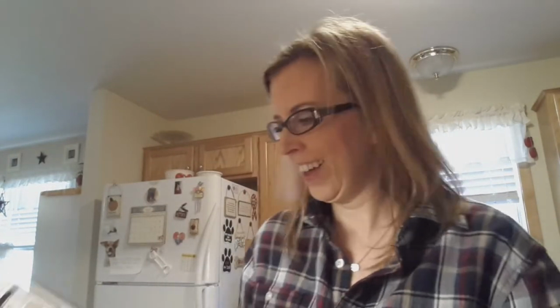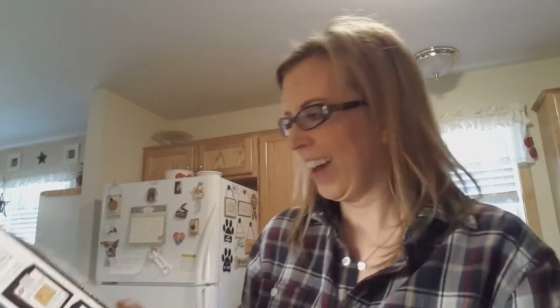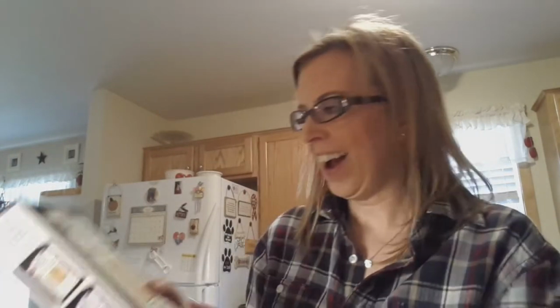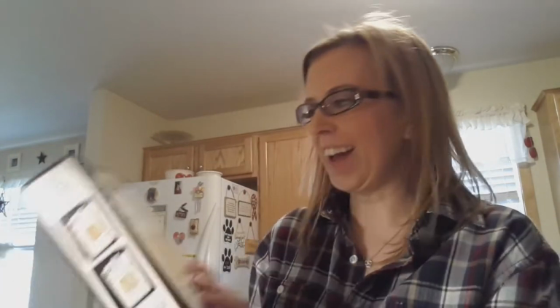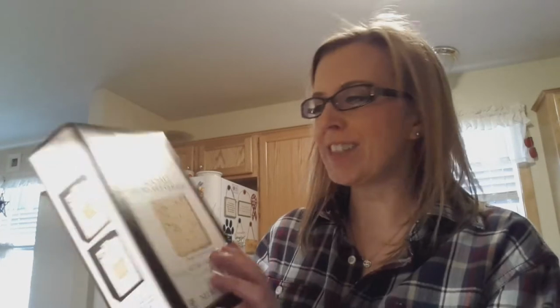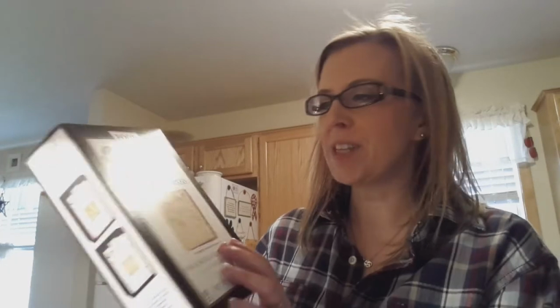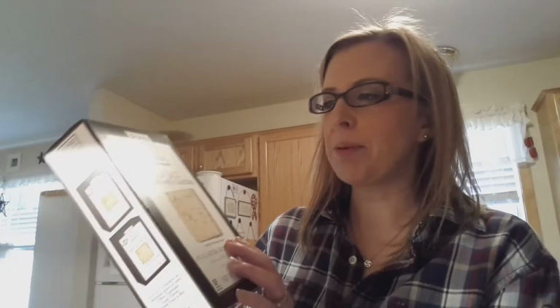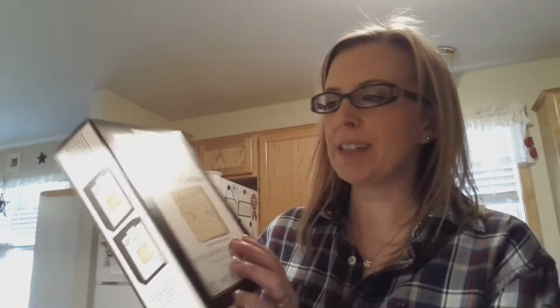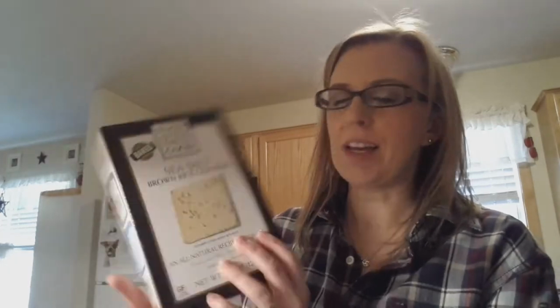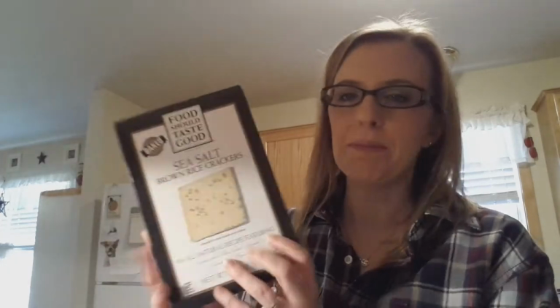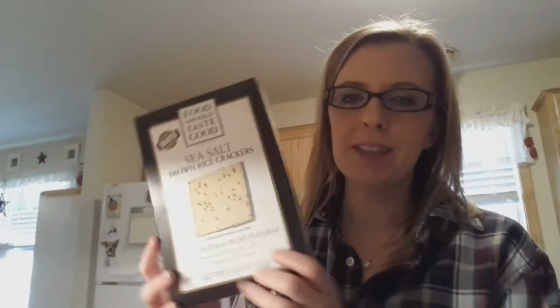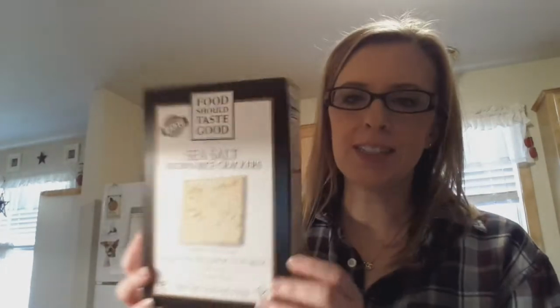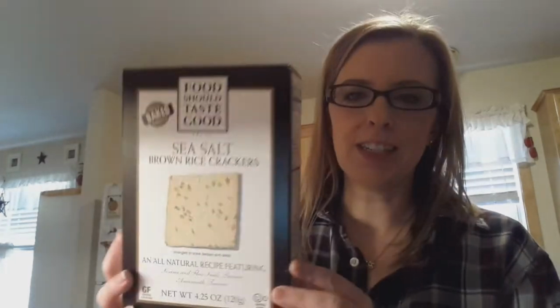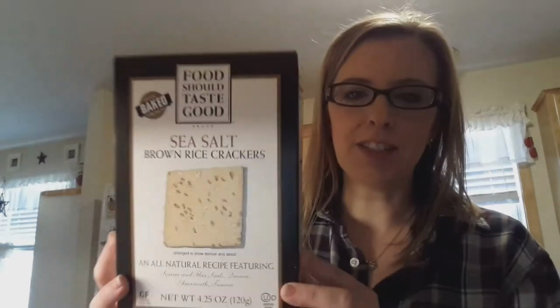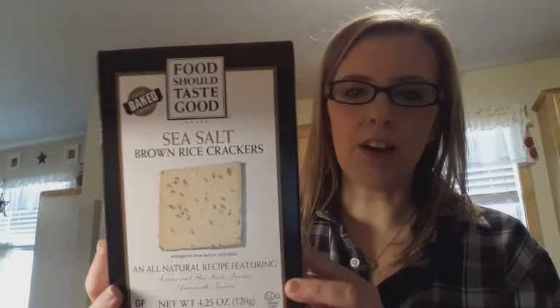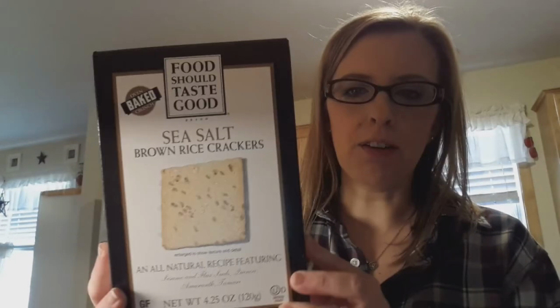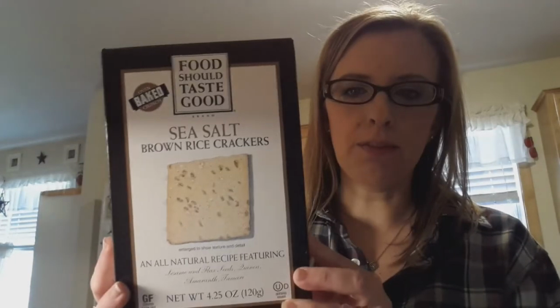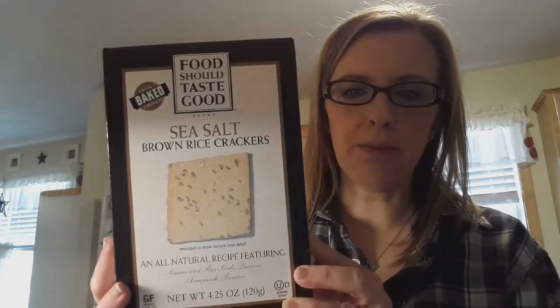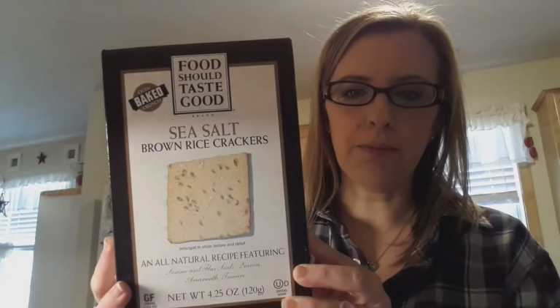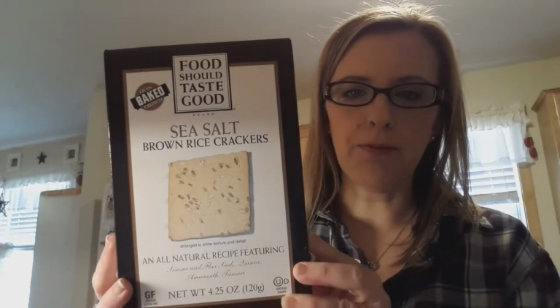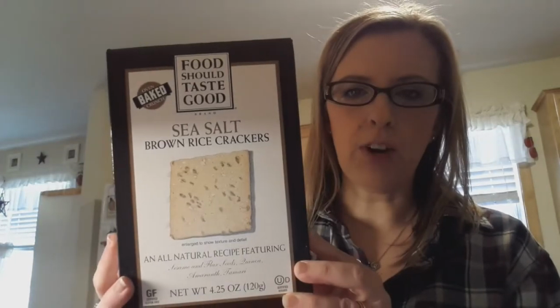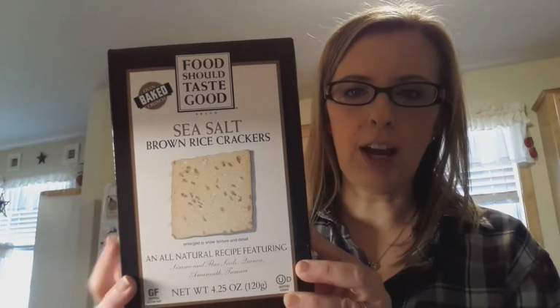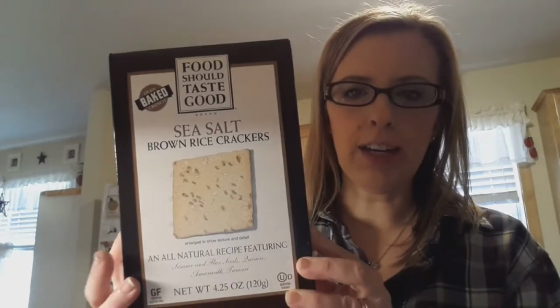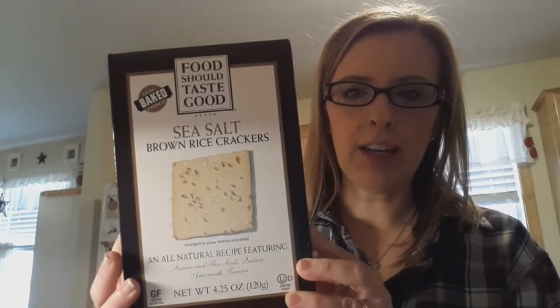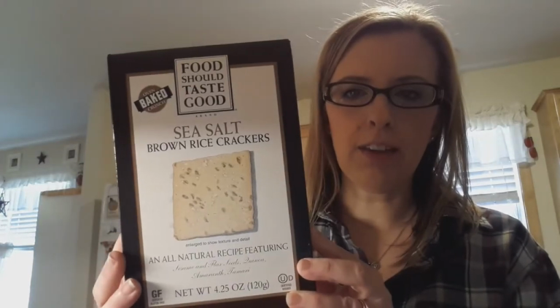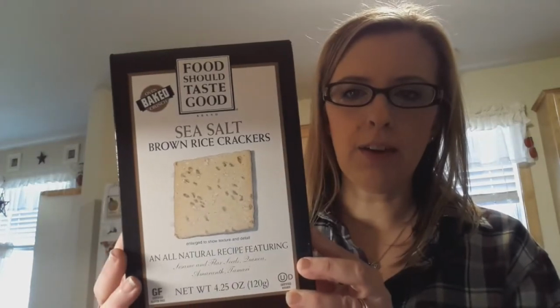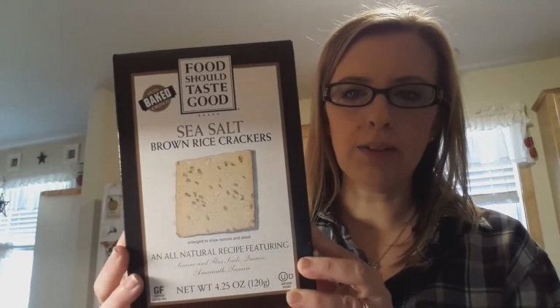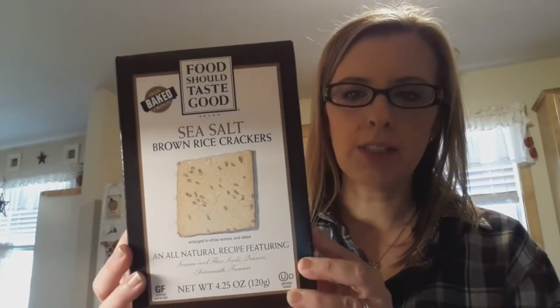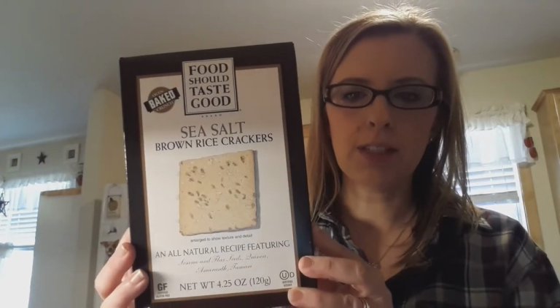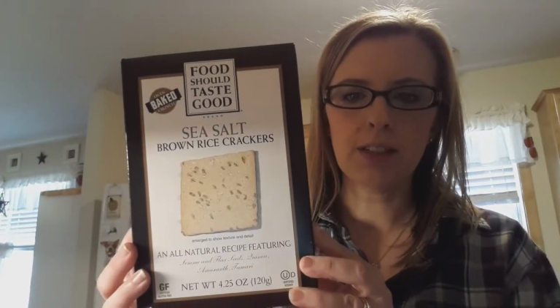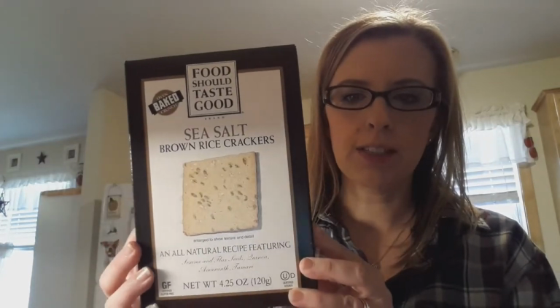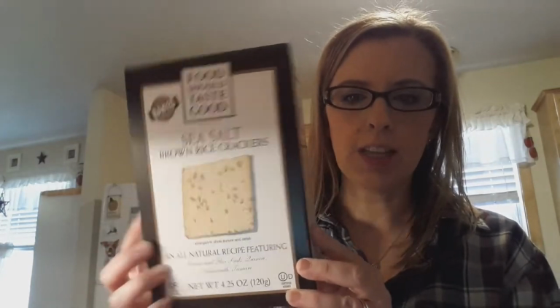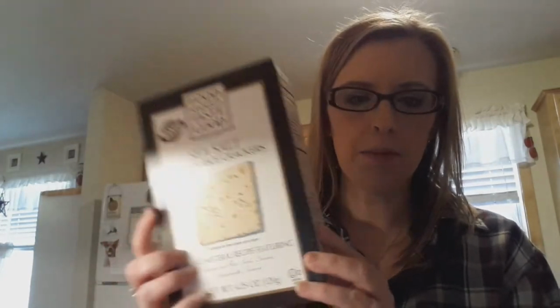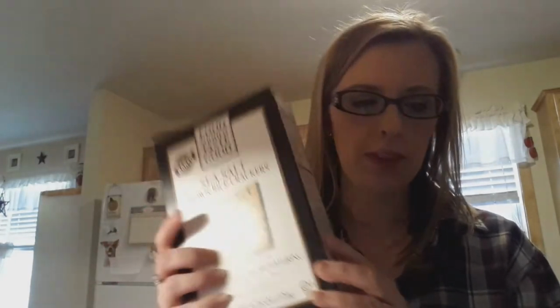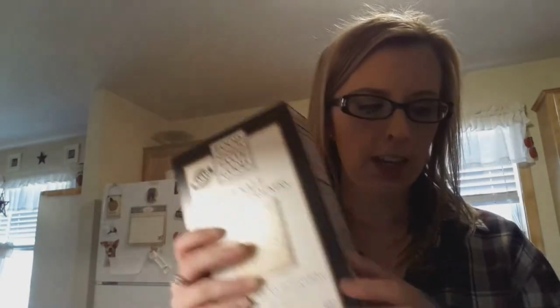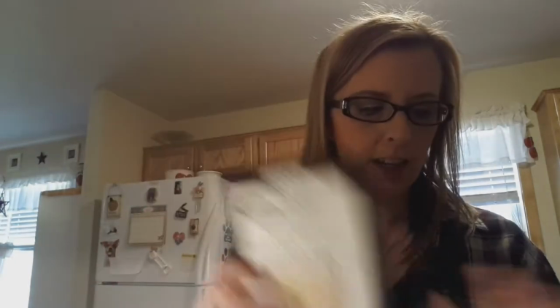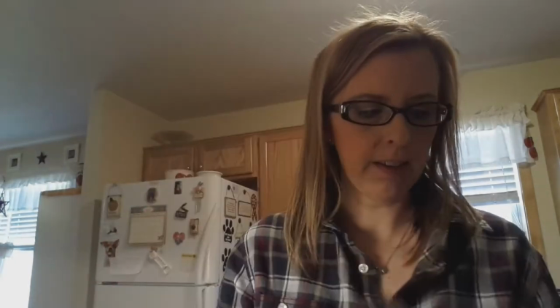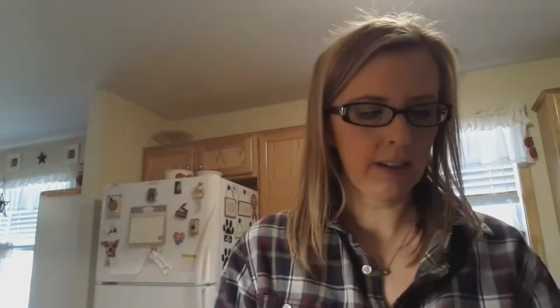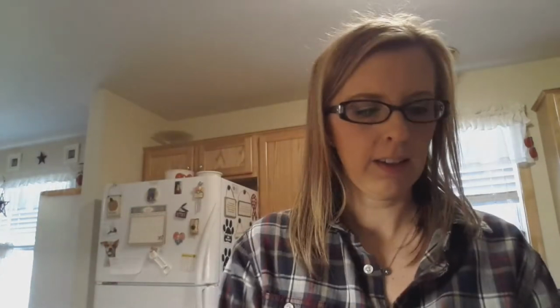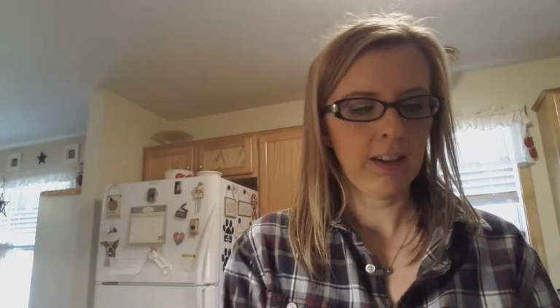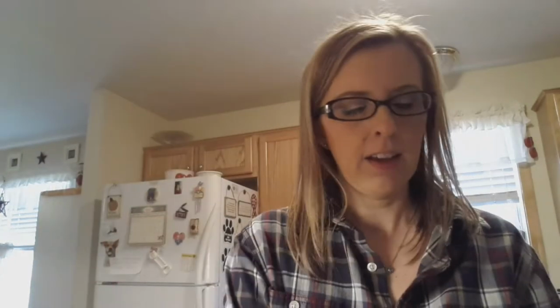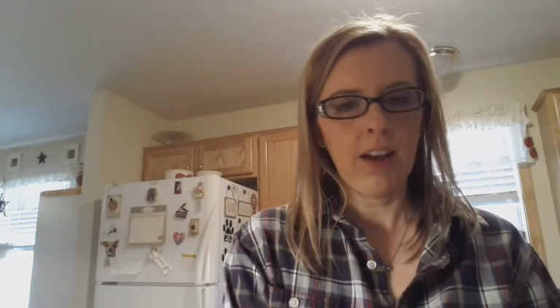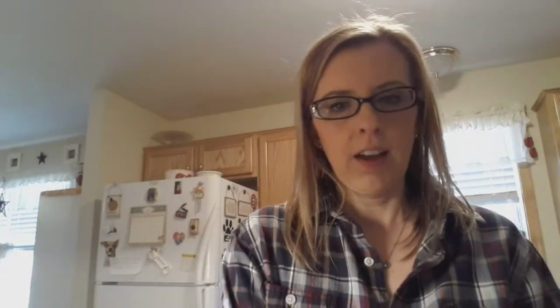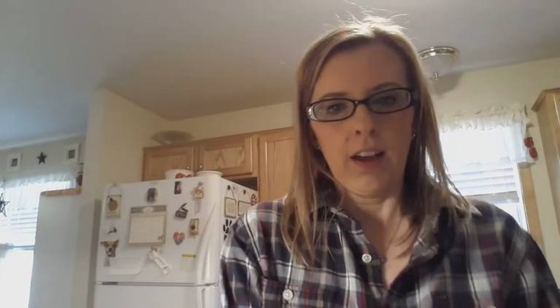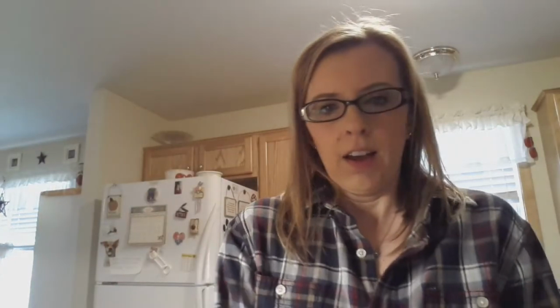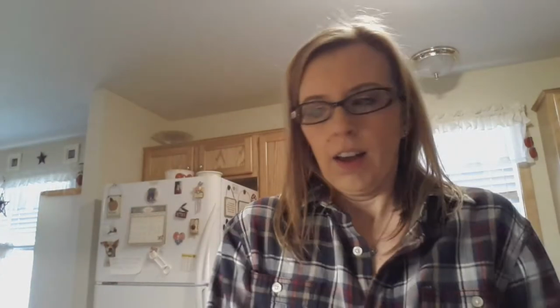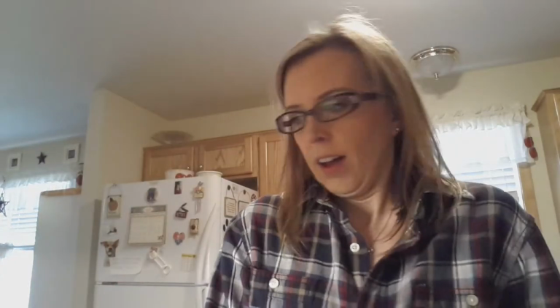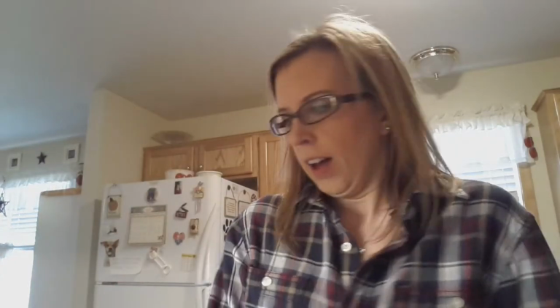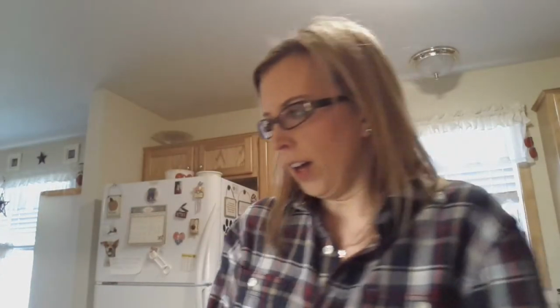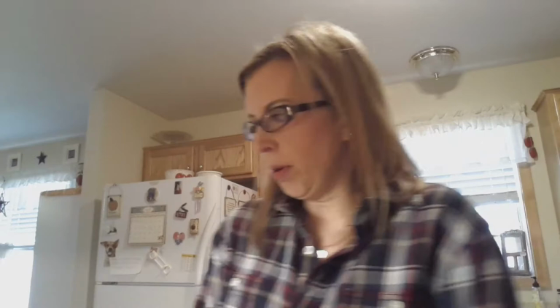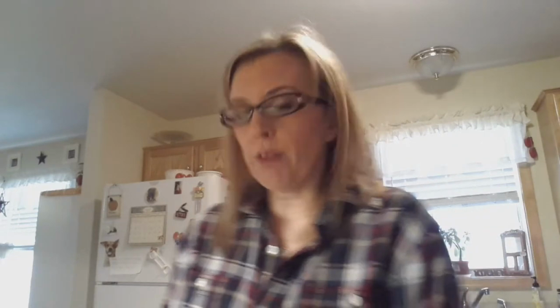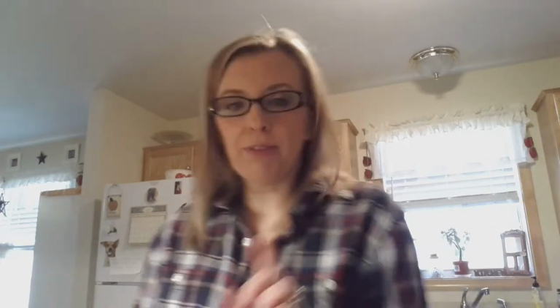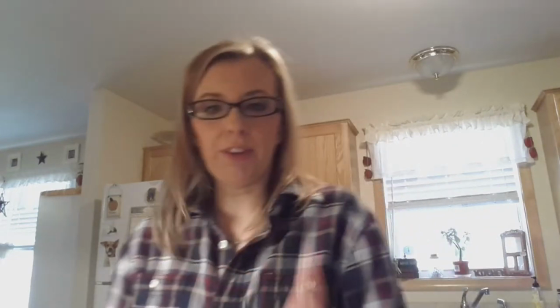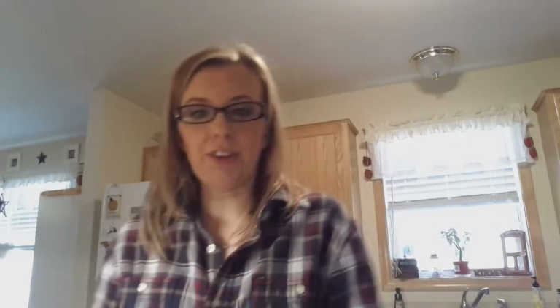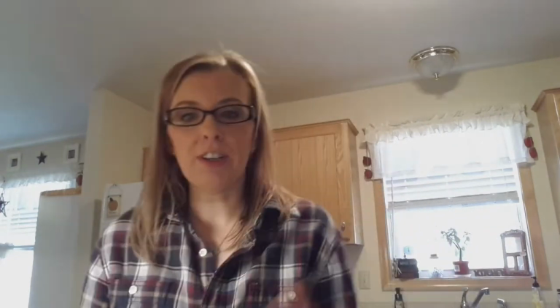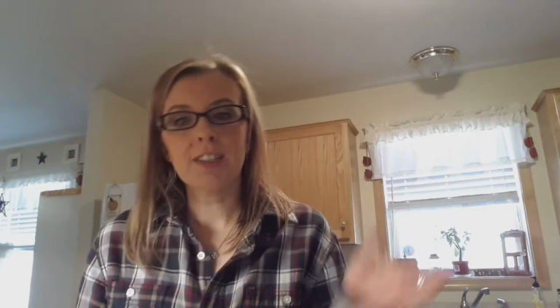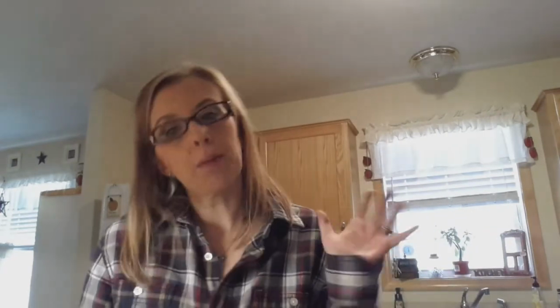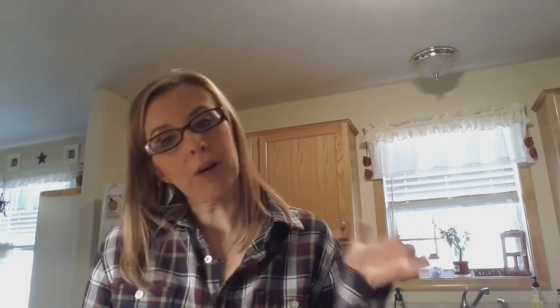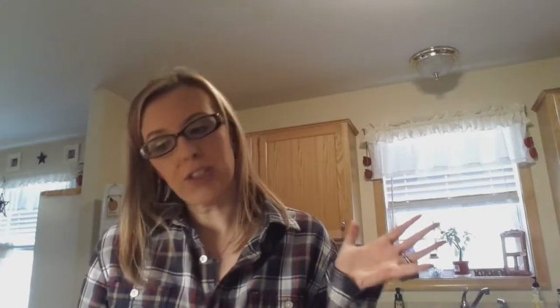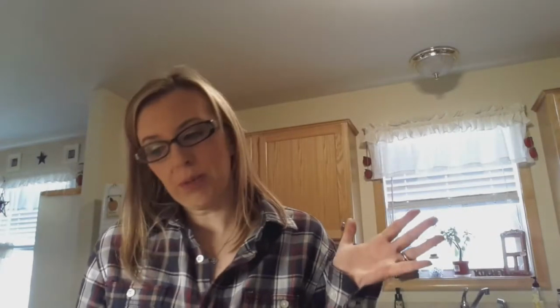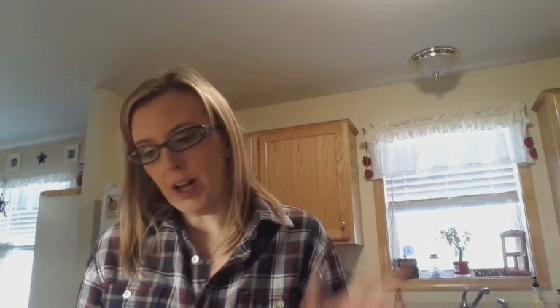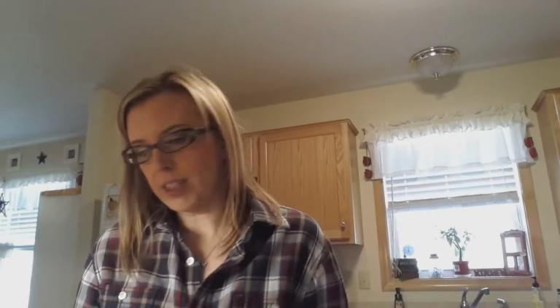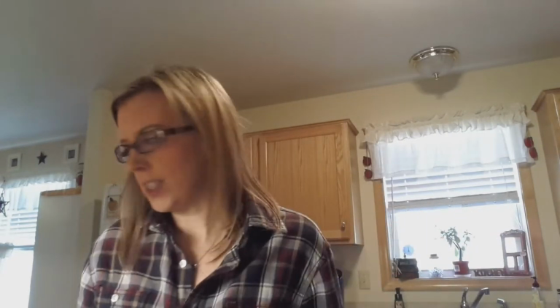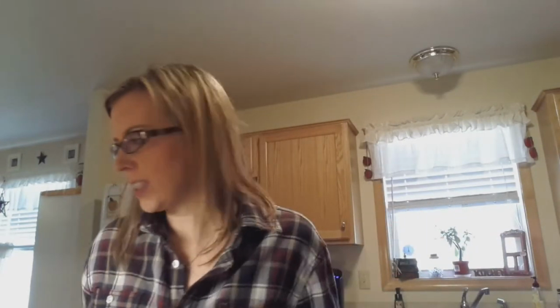I also picked up the sea salt variety of those — same thing. Hopefully they're good because I bought two boxes.